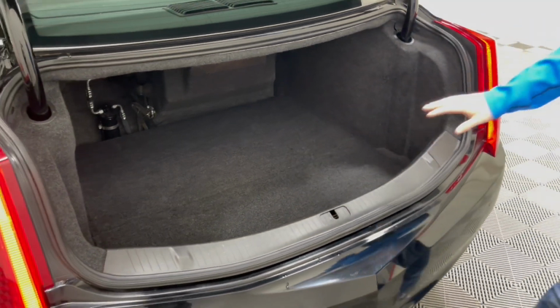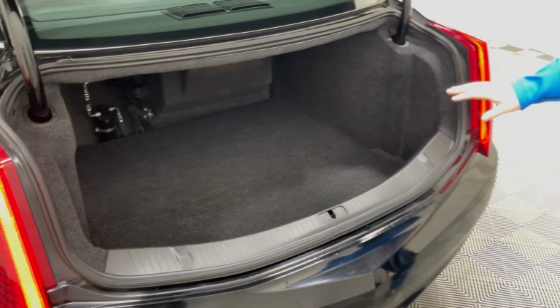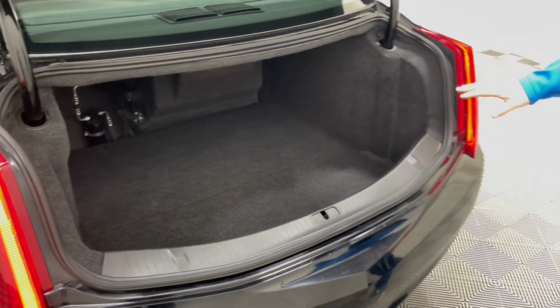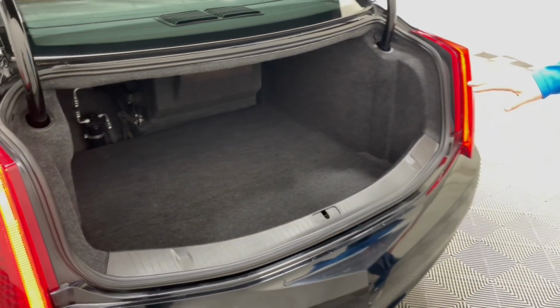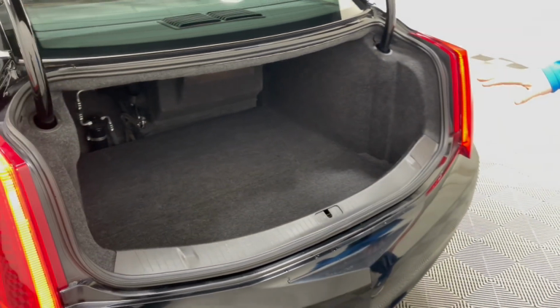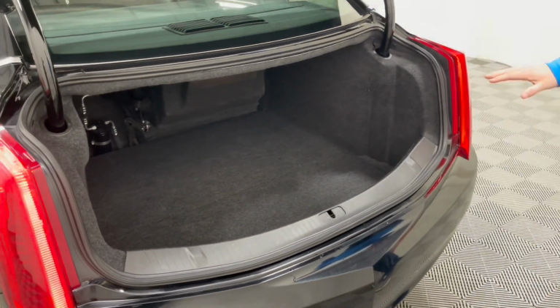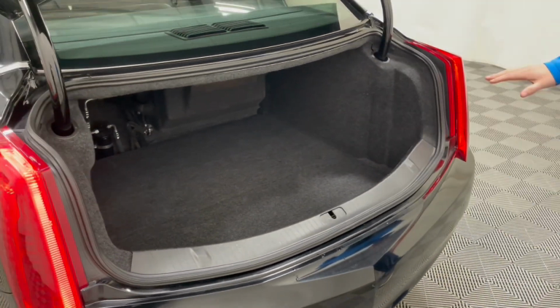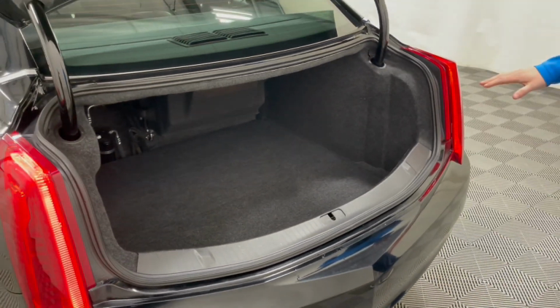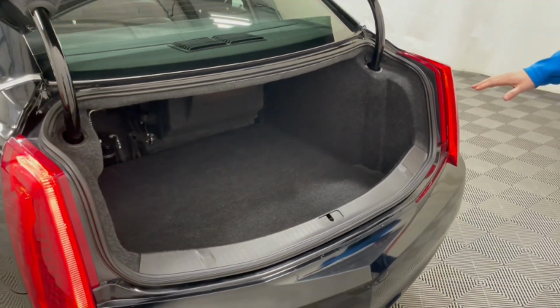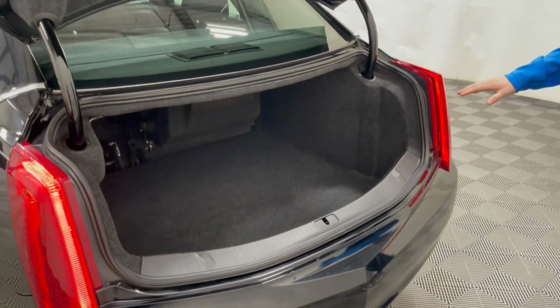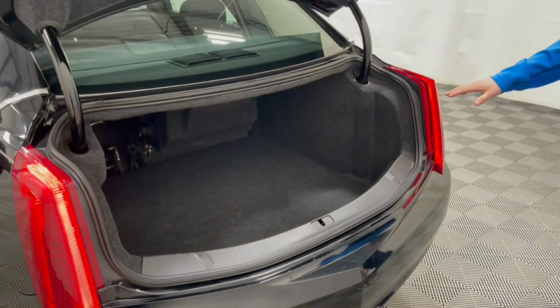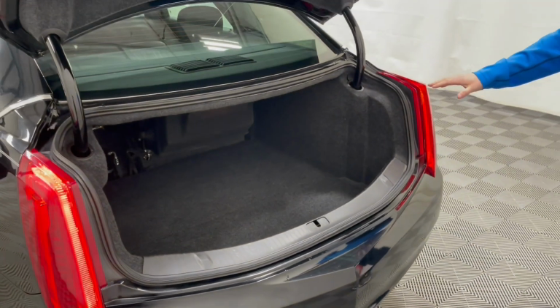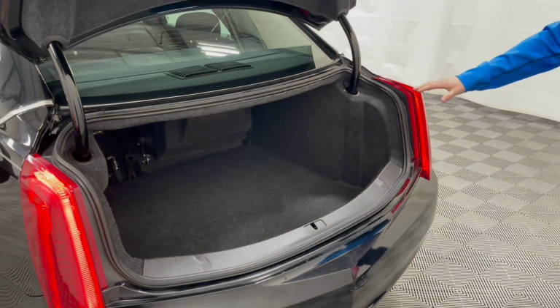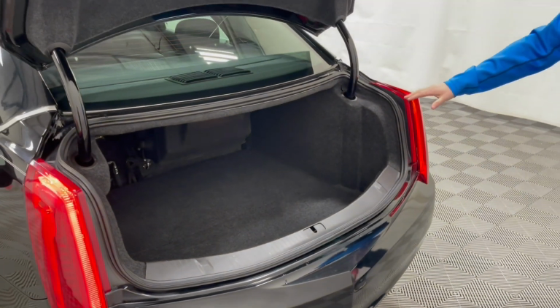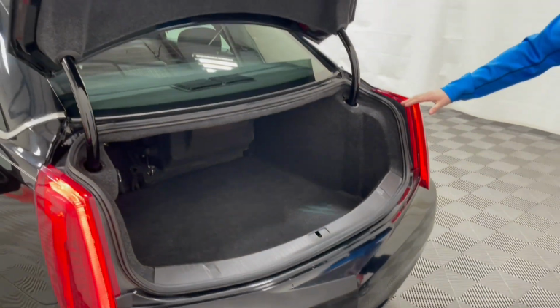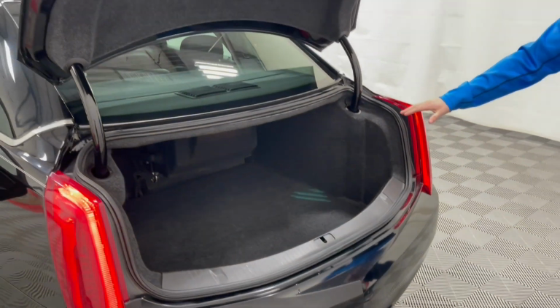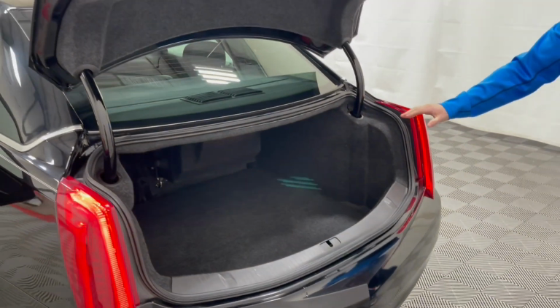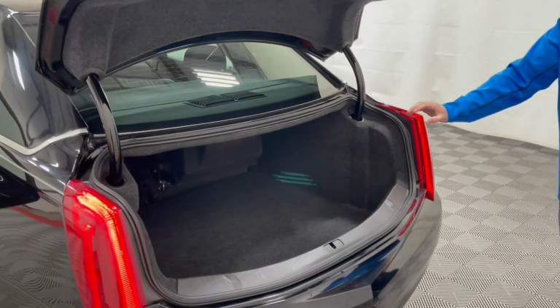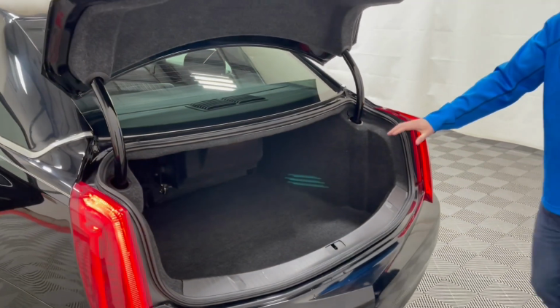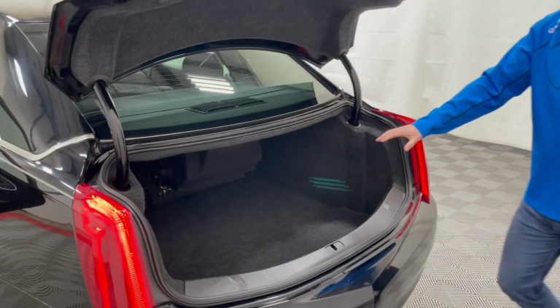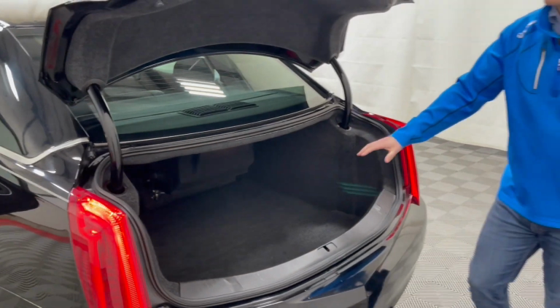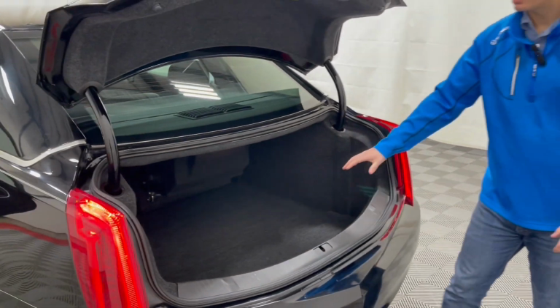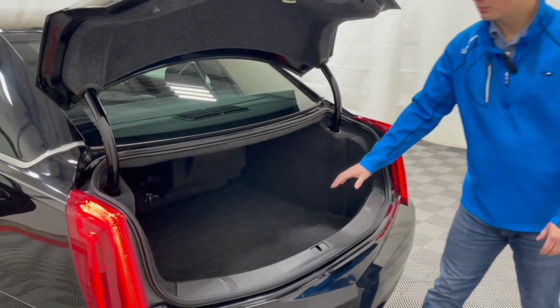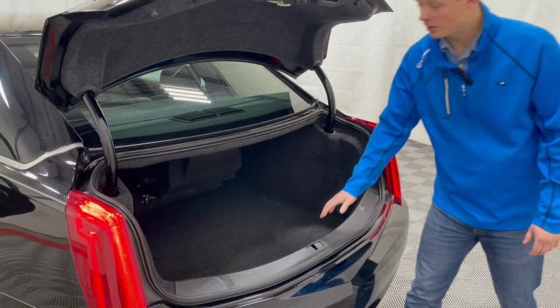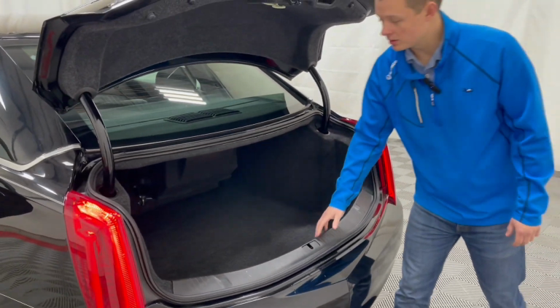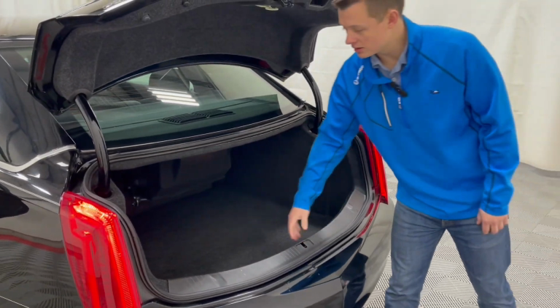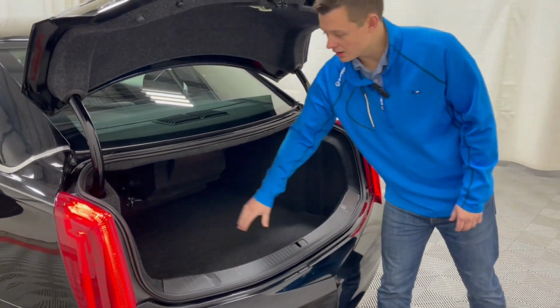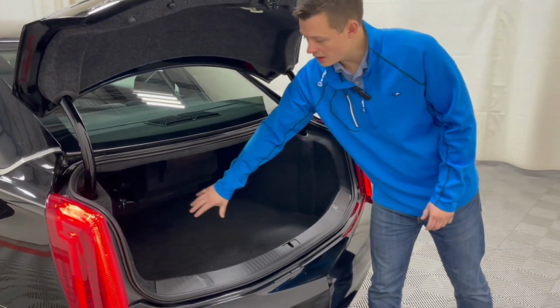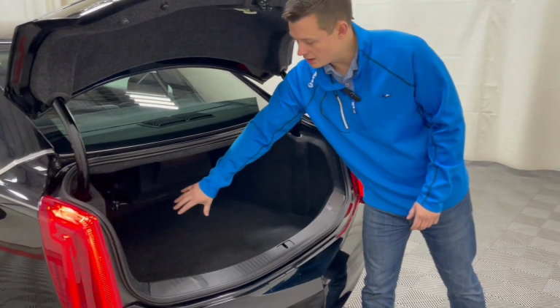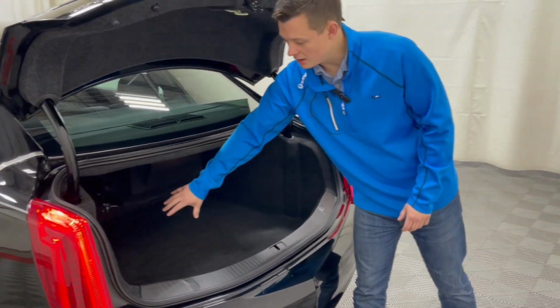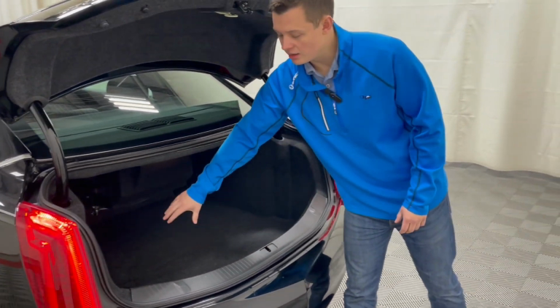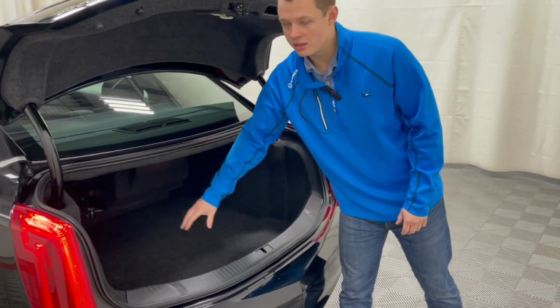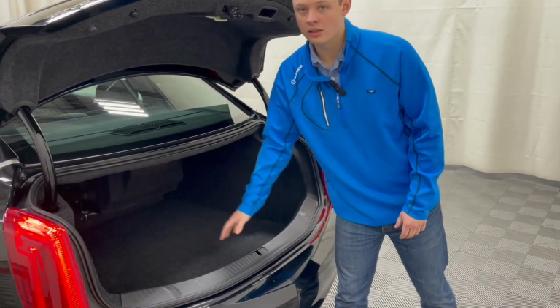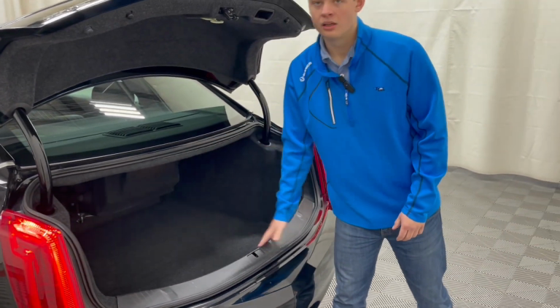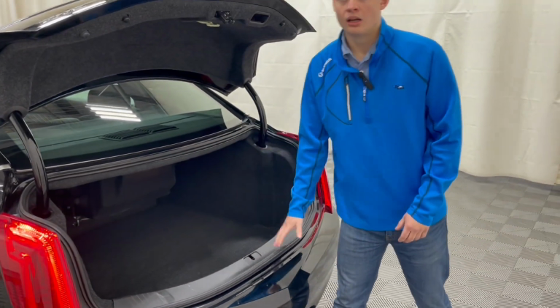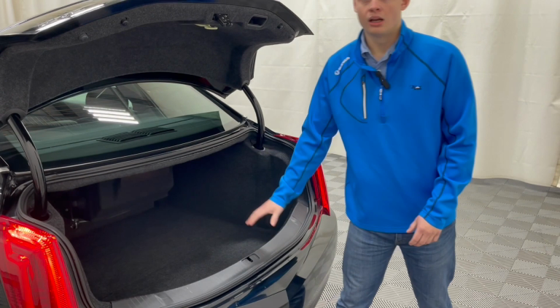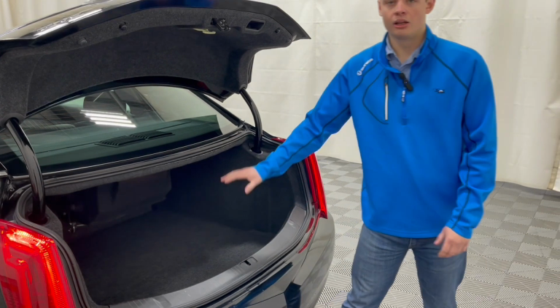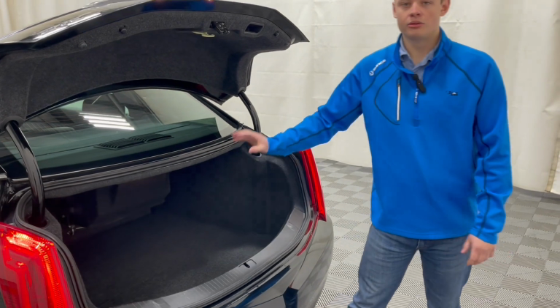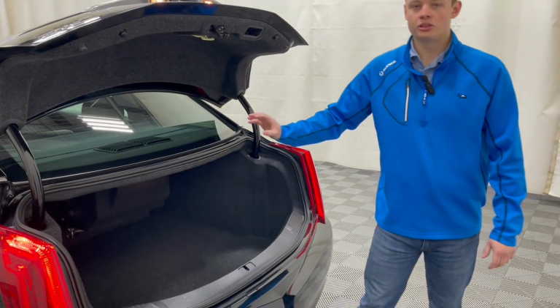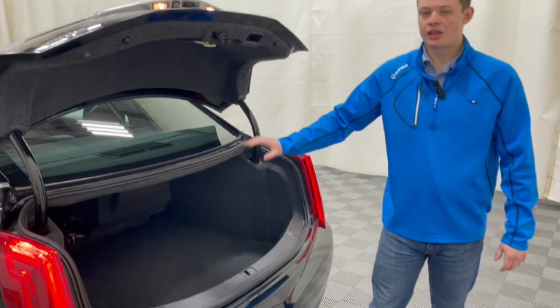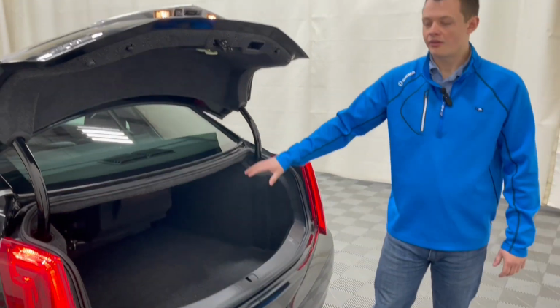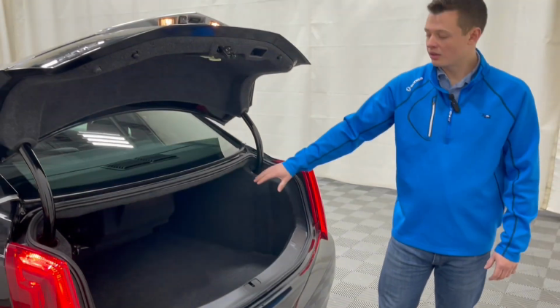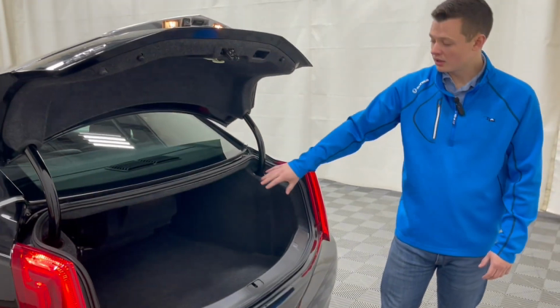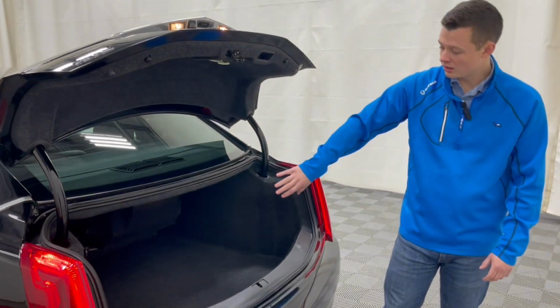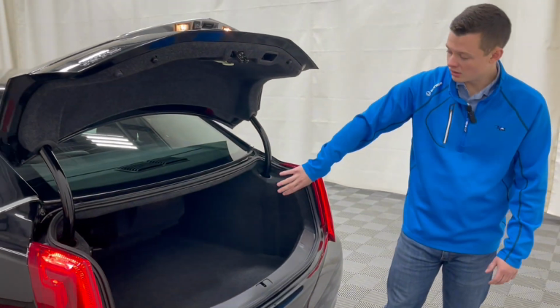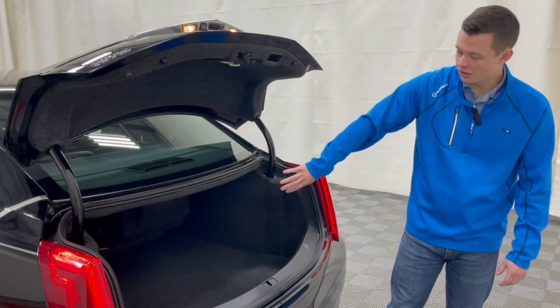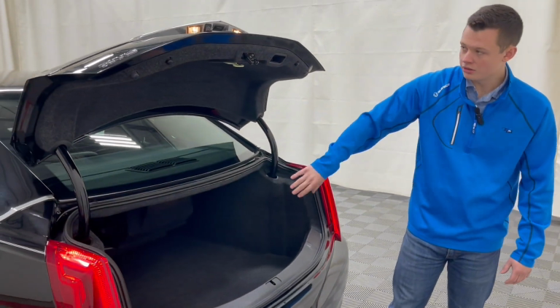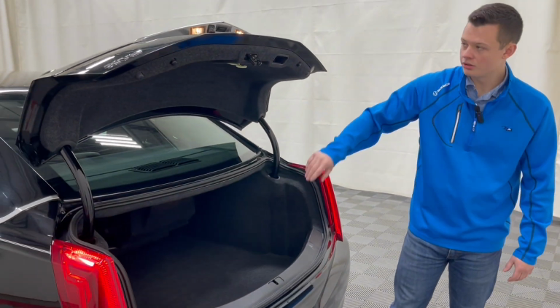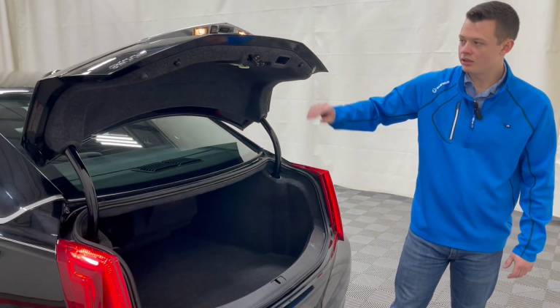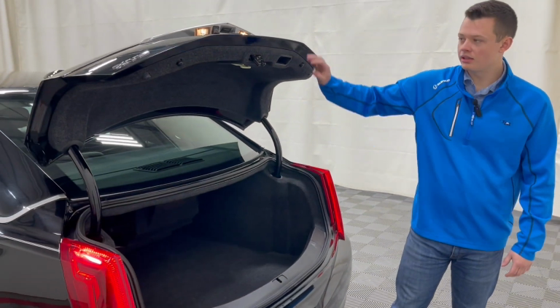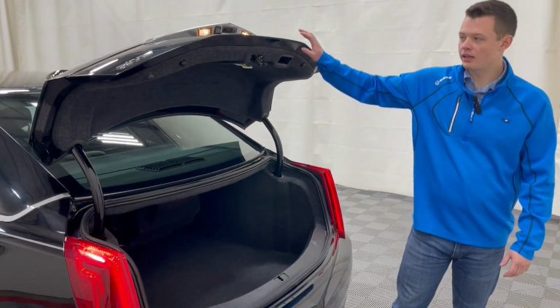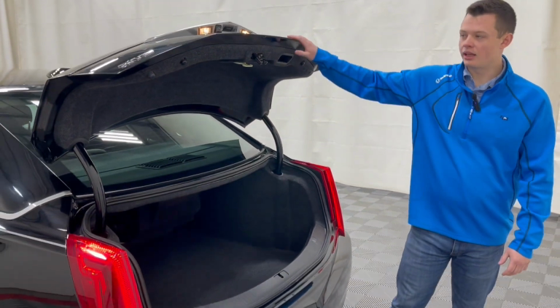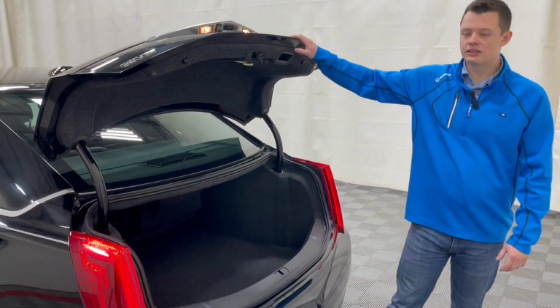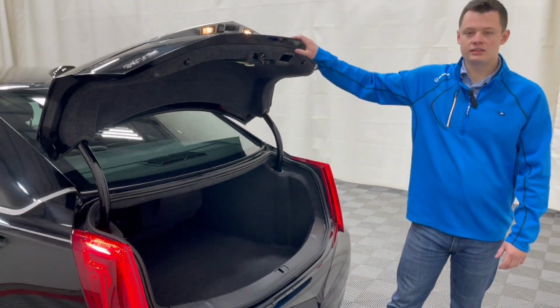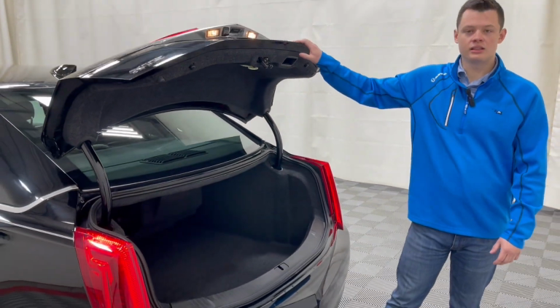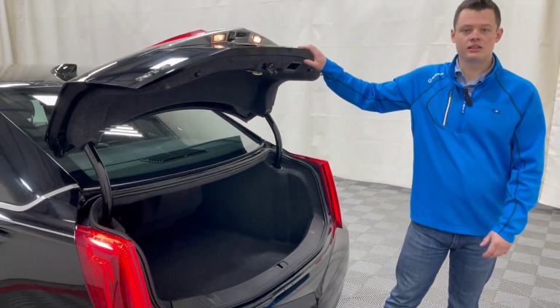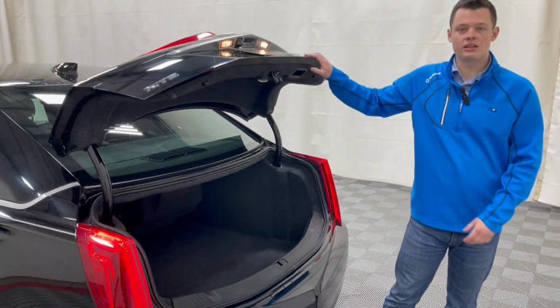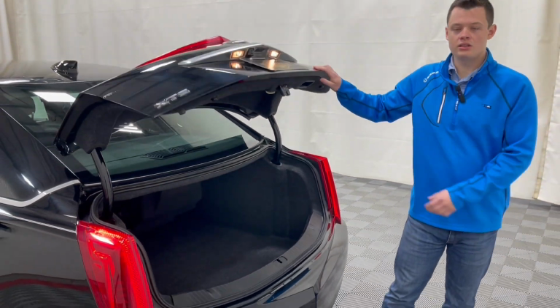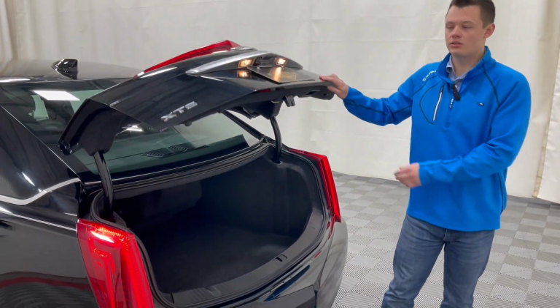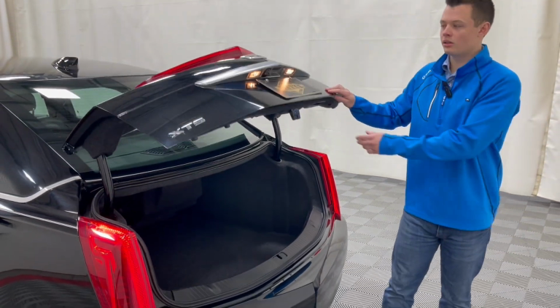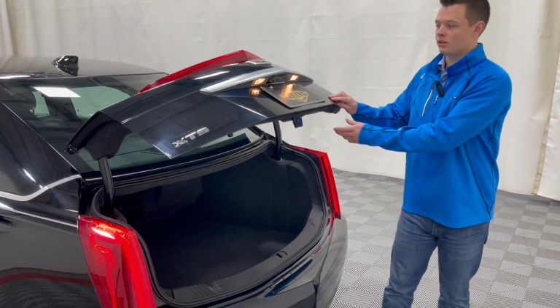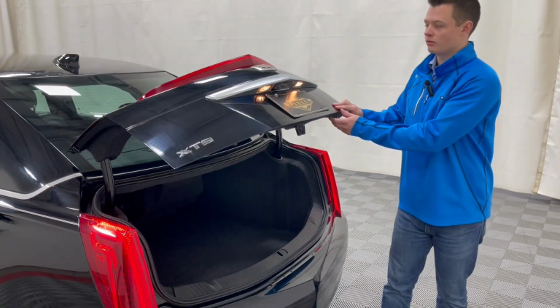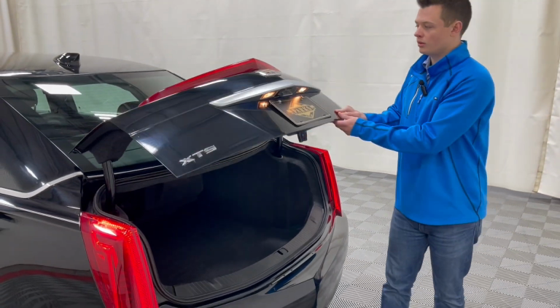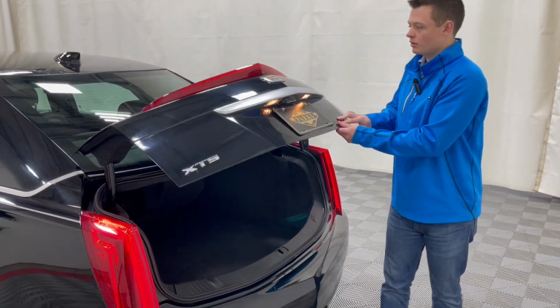If you'd like a spare tire, you could always get a compact spare and slide it in here. It would just have to clear underneath that AC and heat unit in the rear.